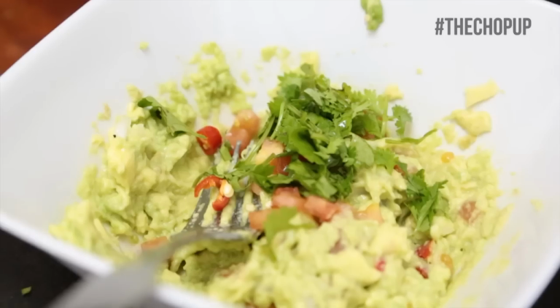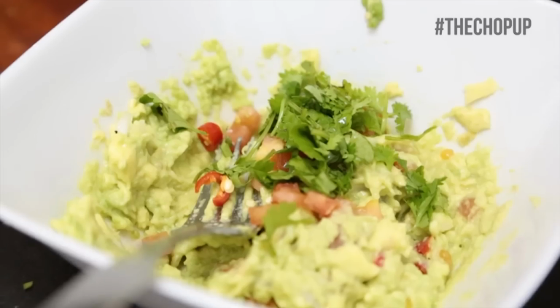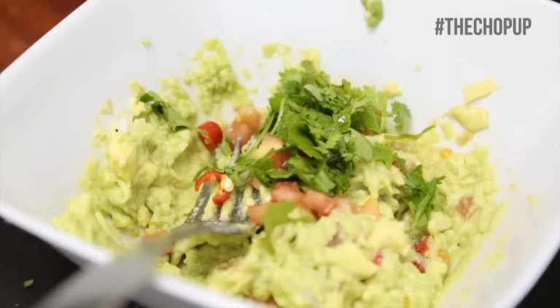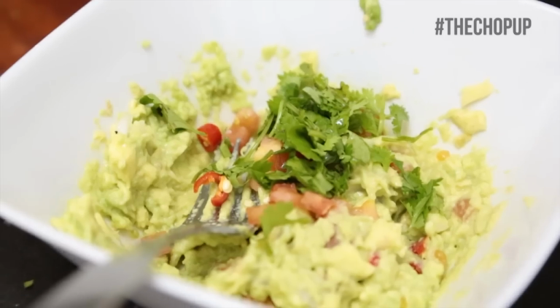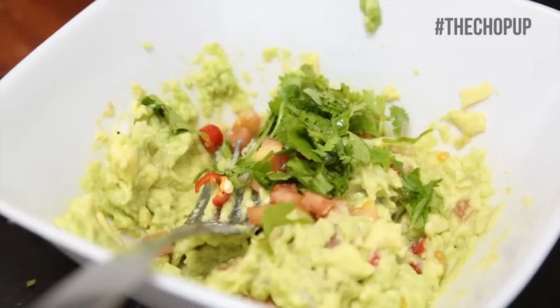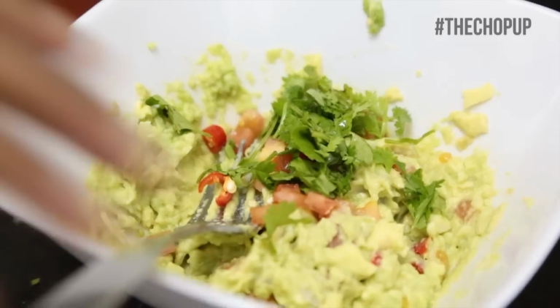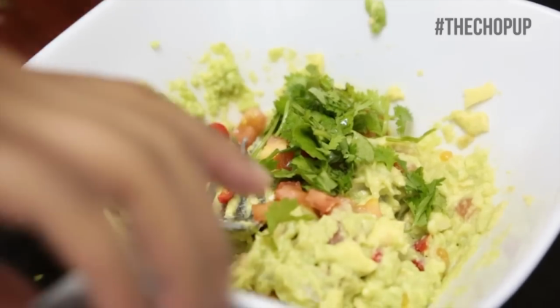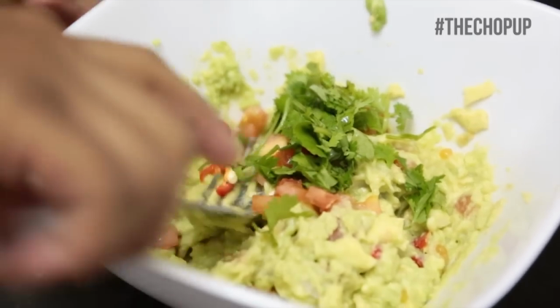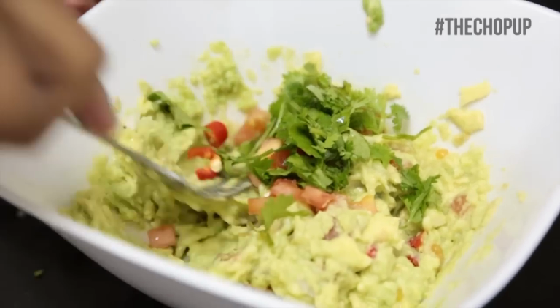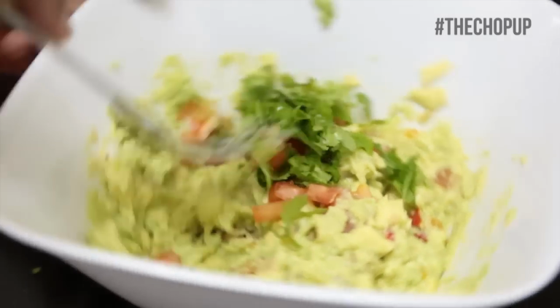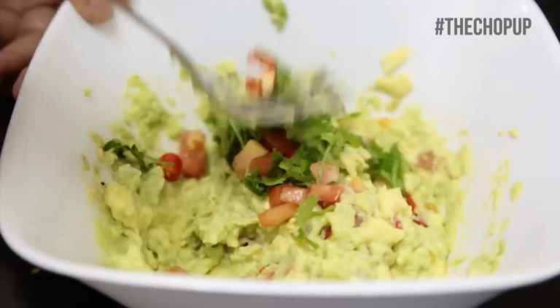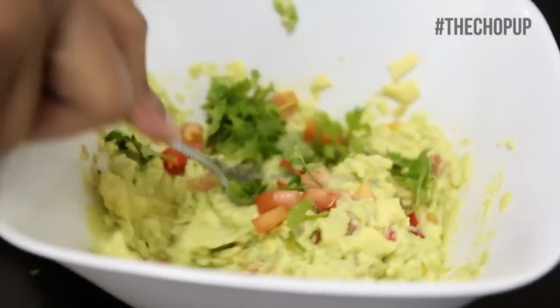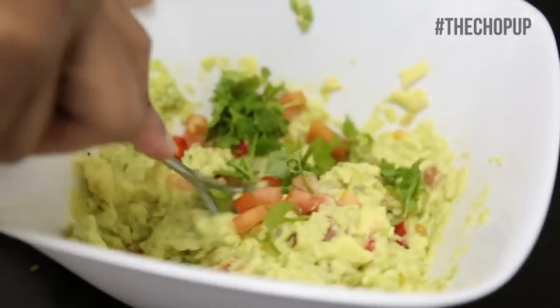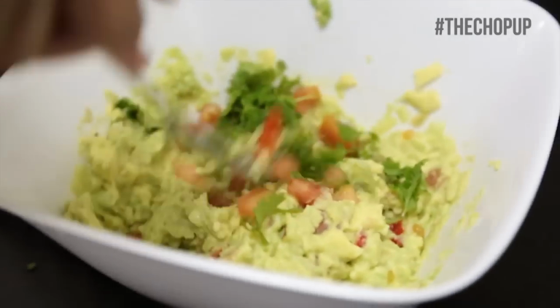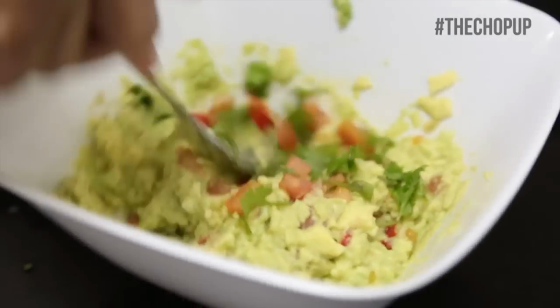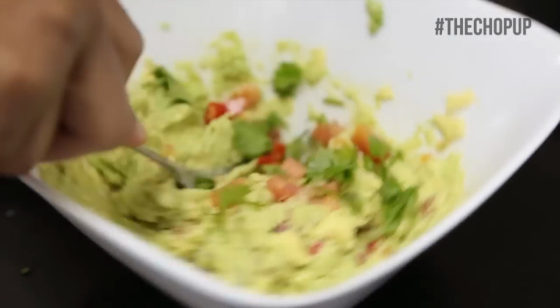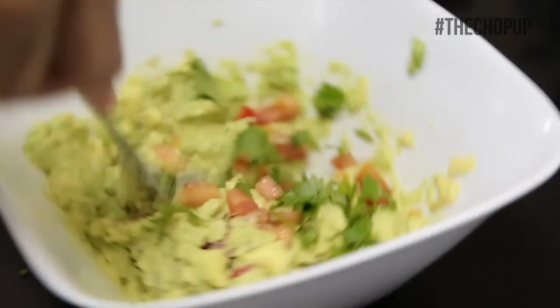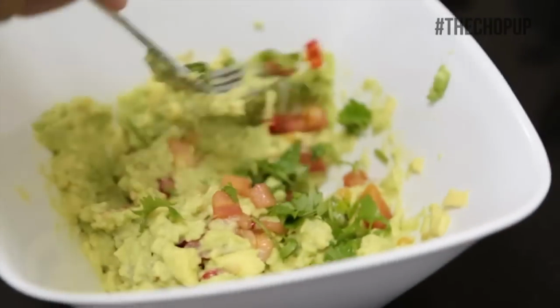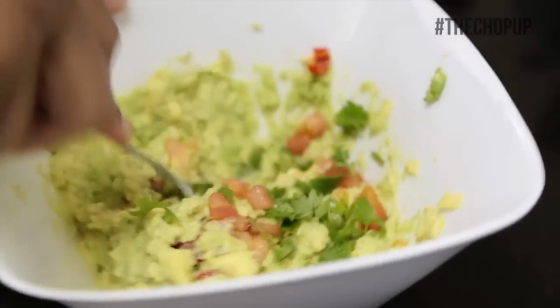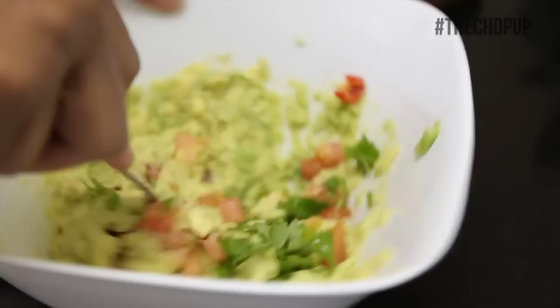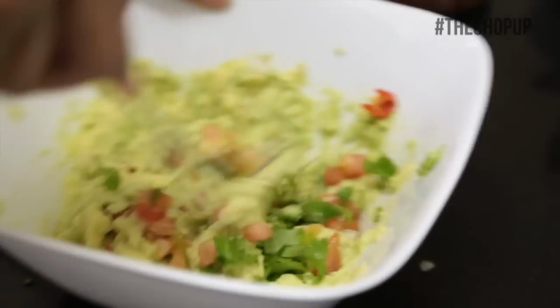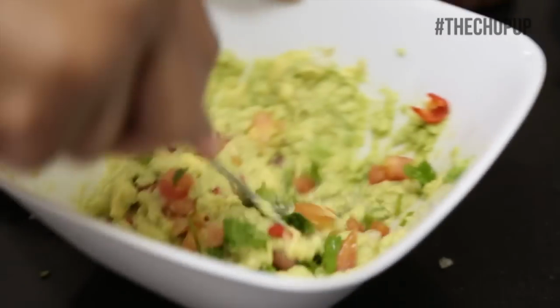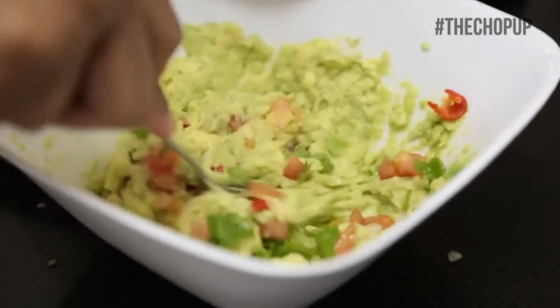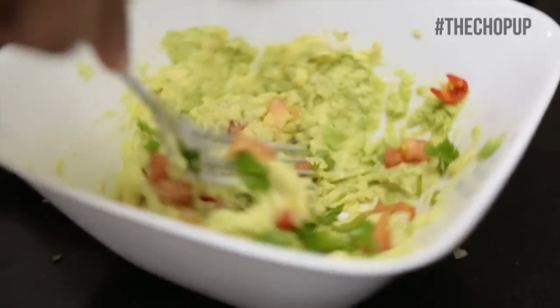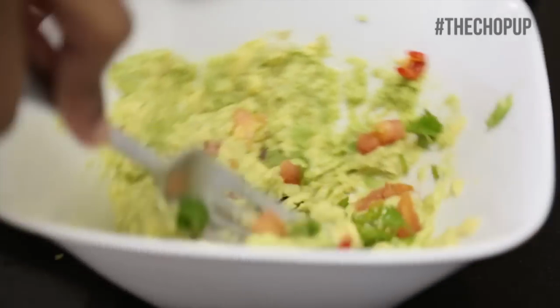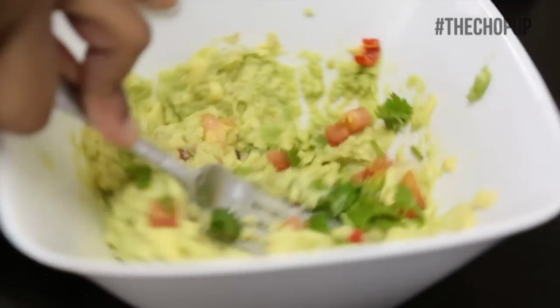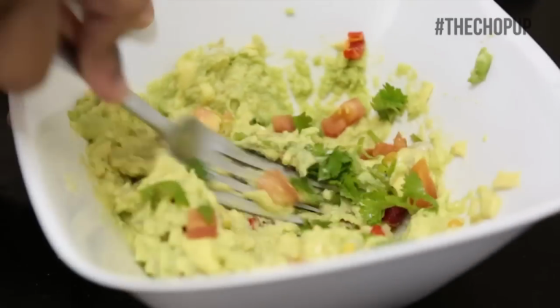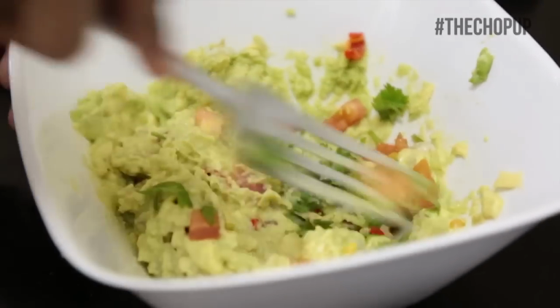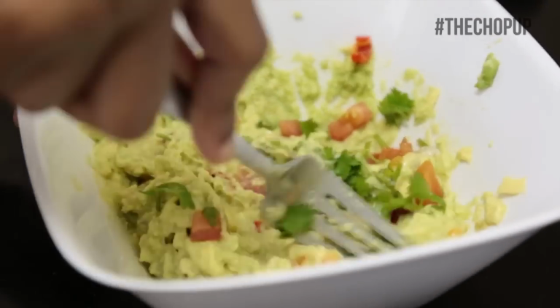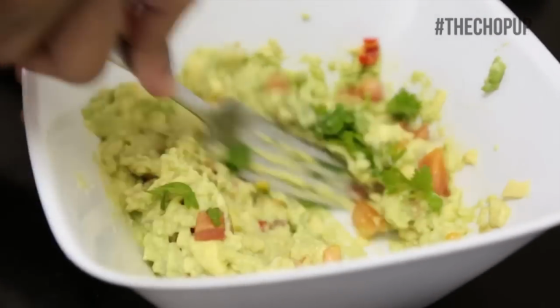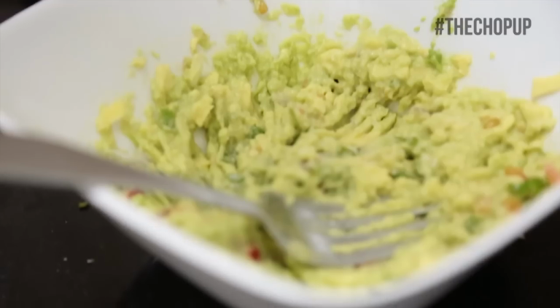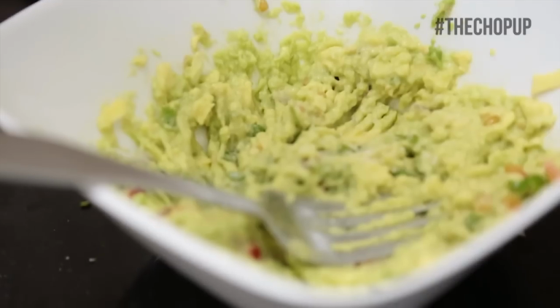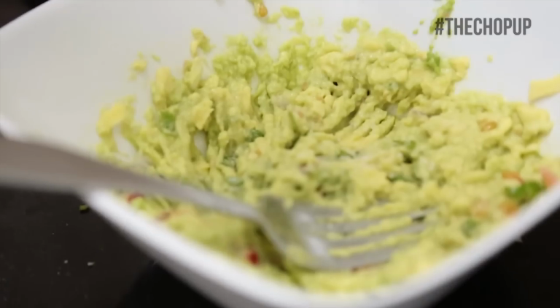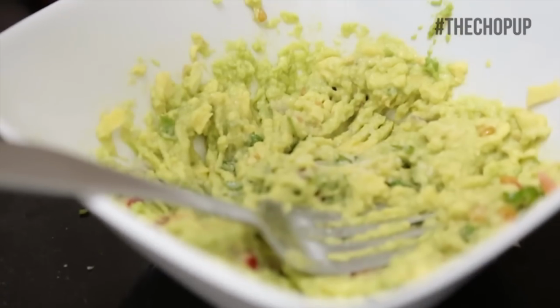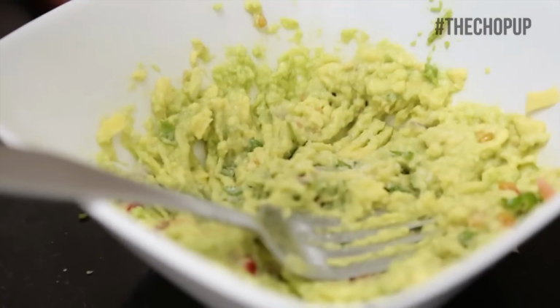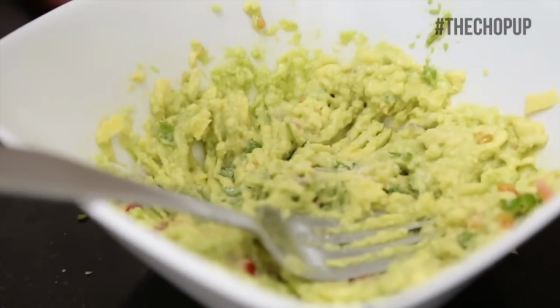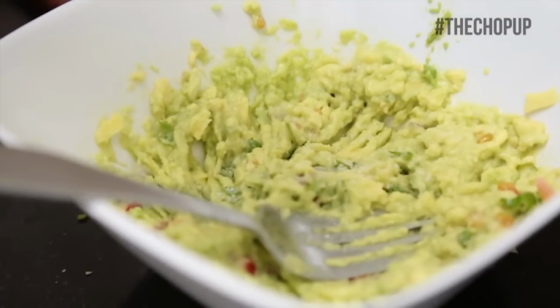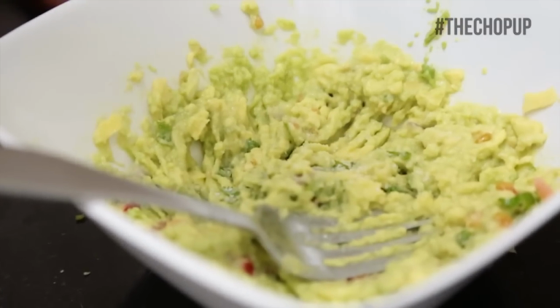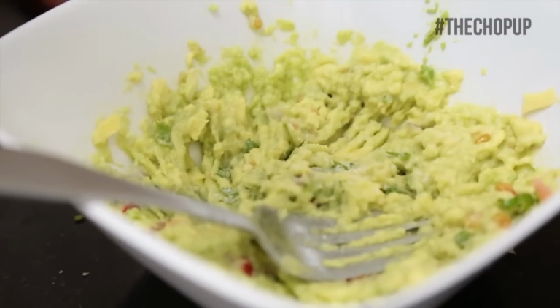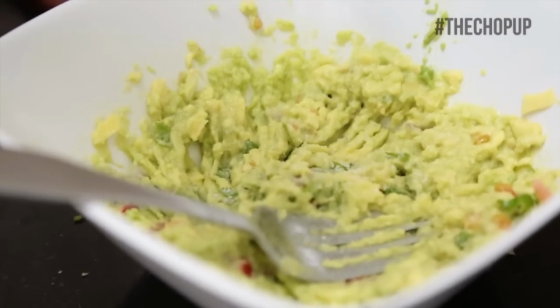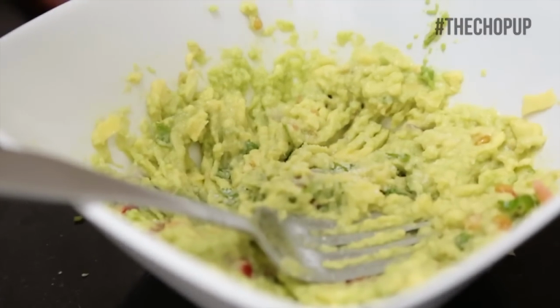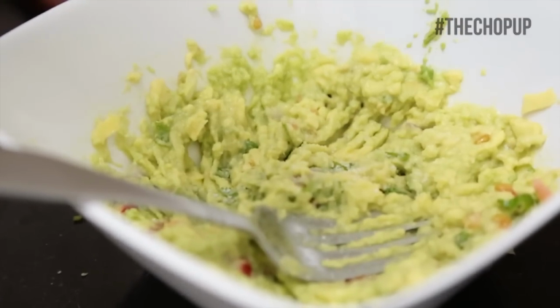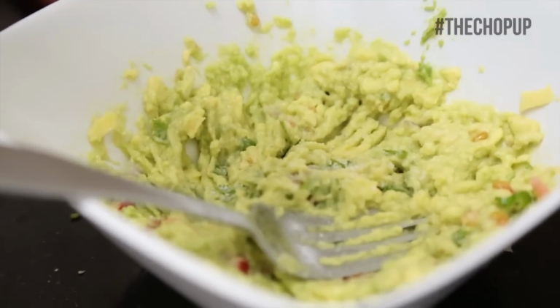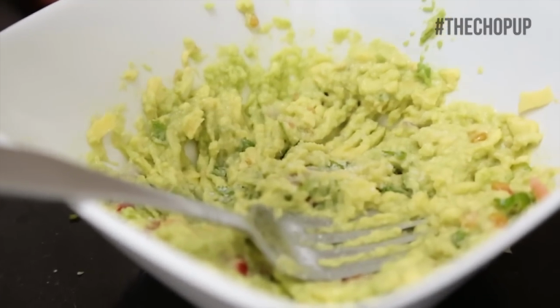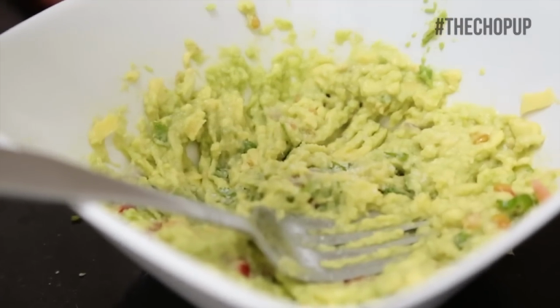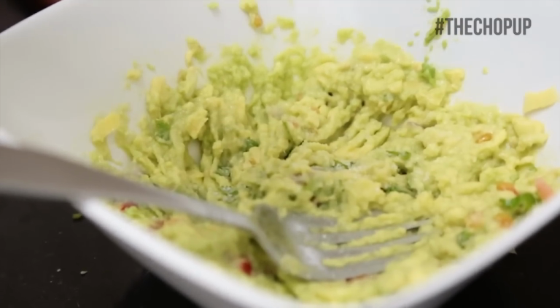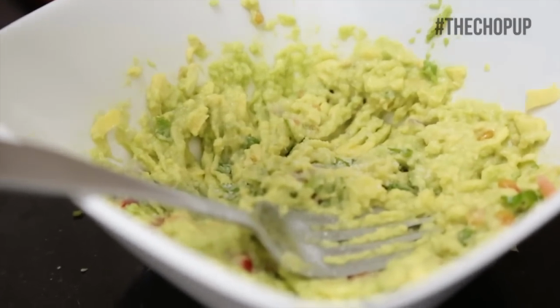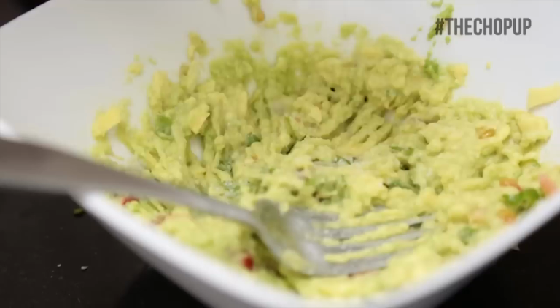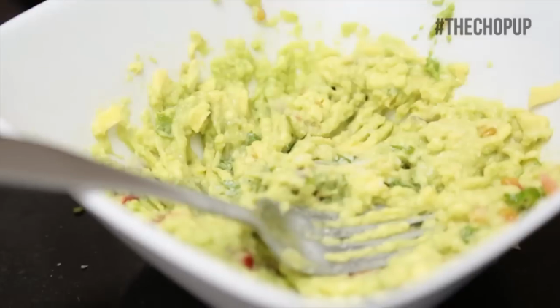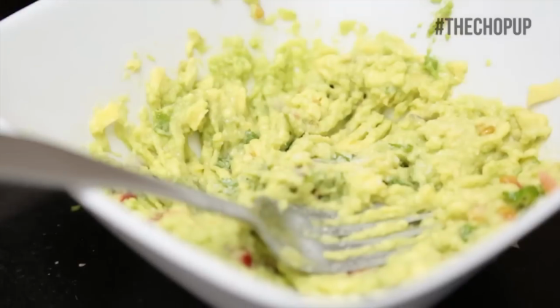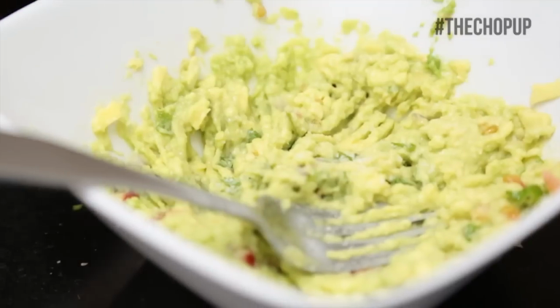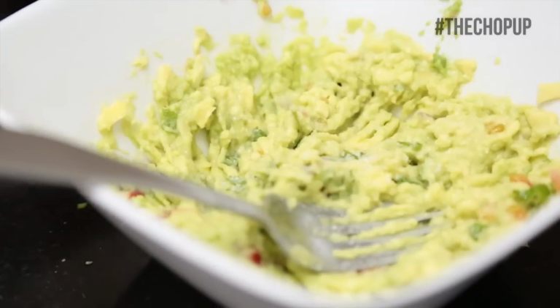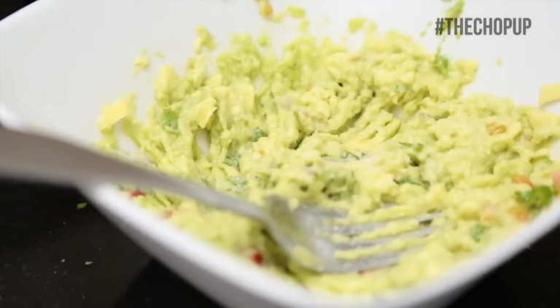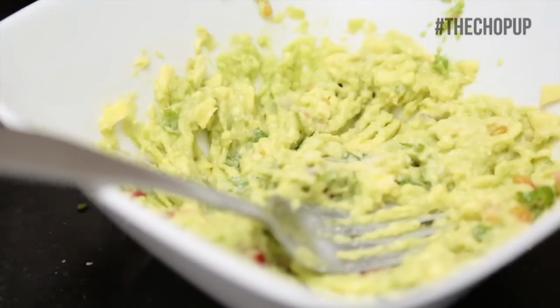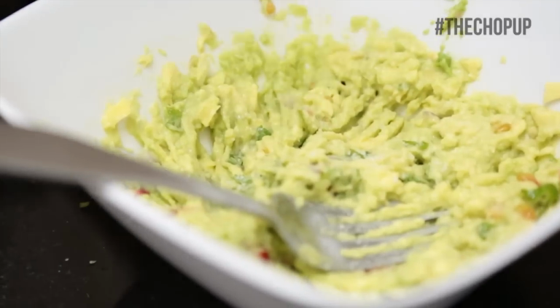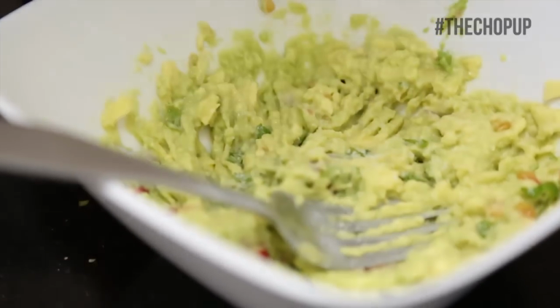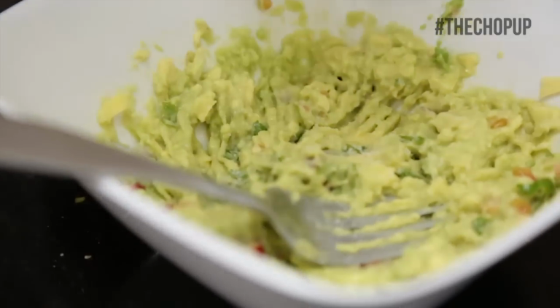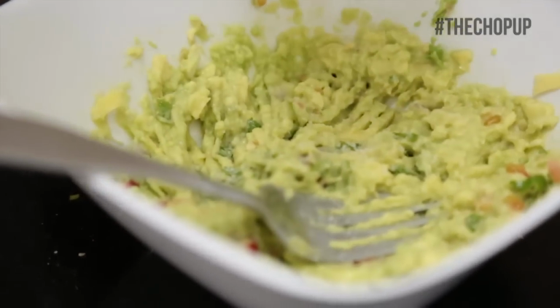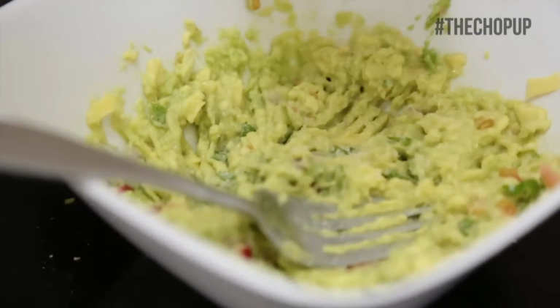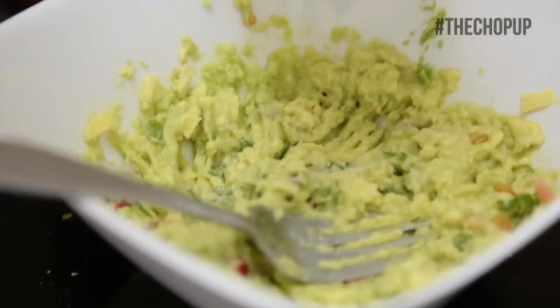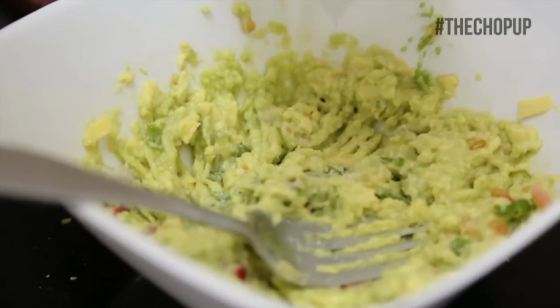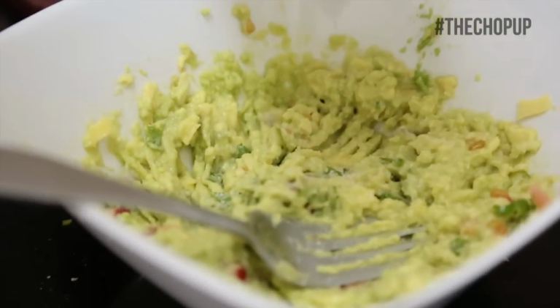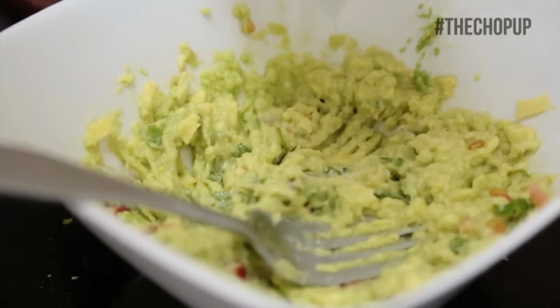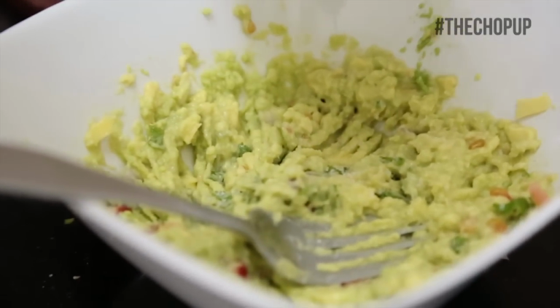Add your cilantro, continue to mash, then sprinkle salt, squeeze the other half of your lime, then add black pepper.